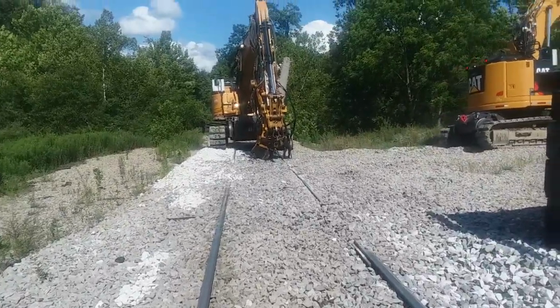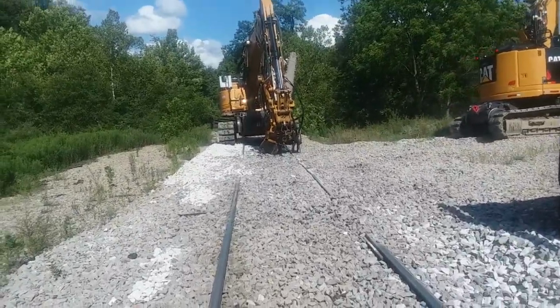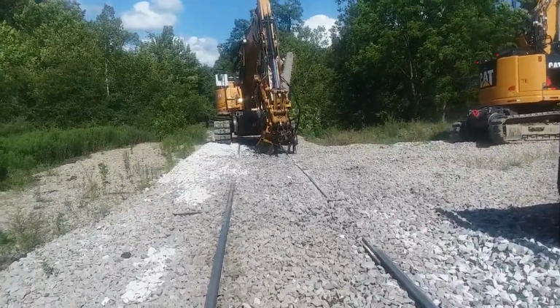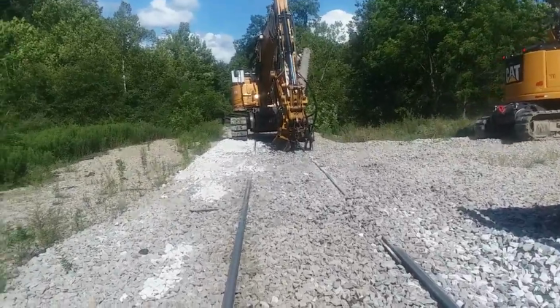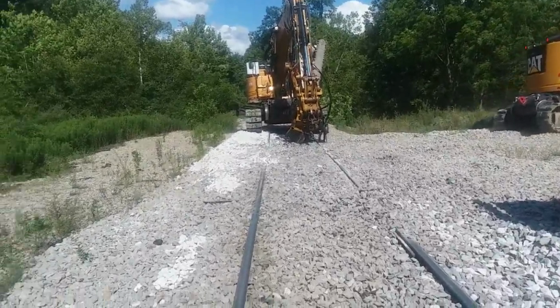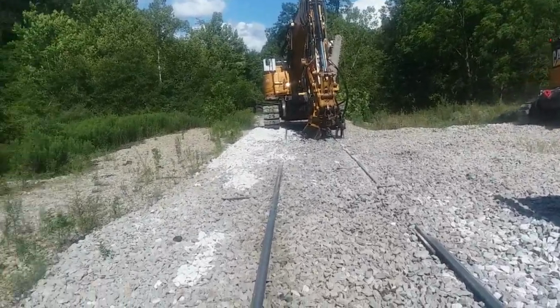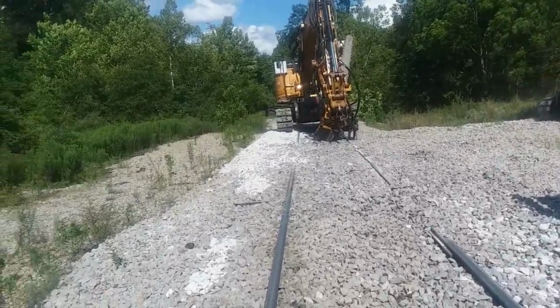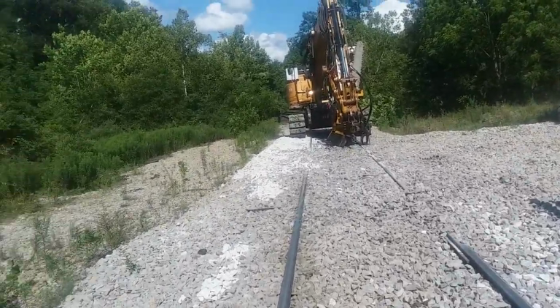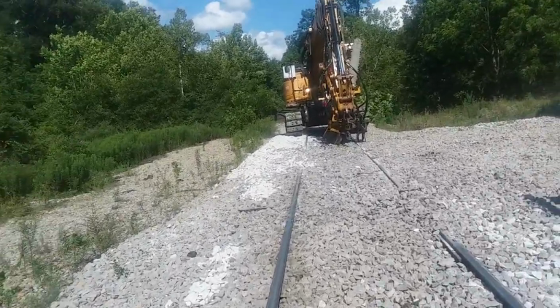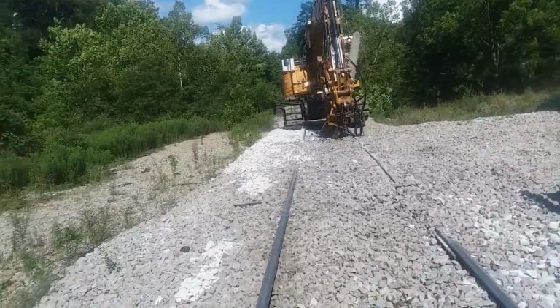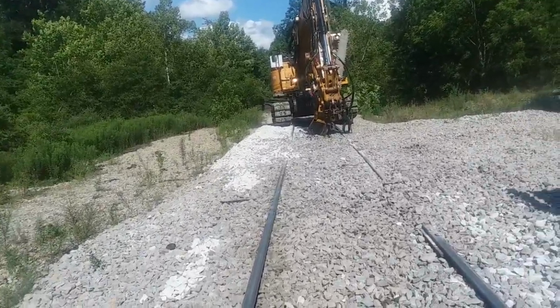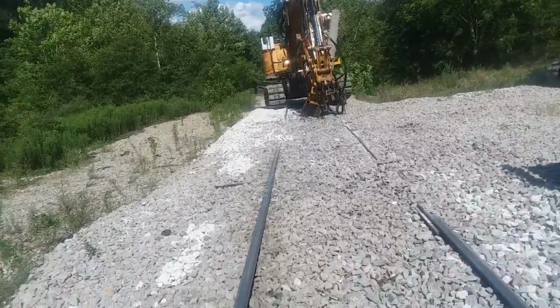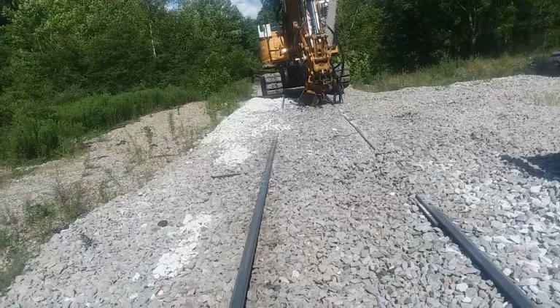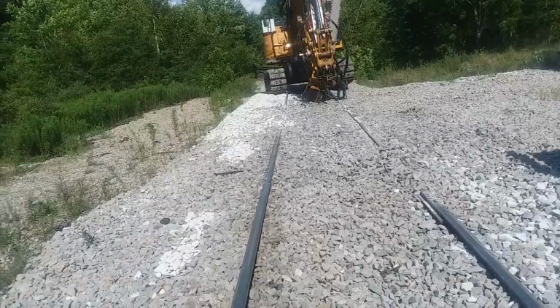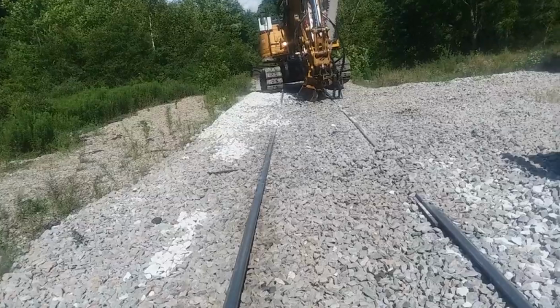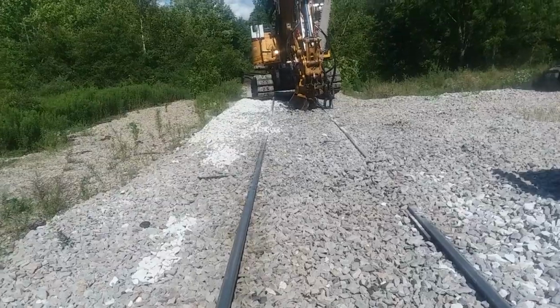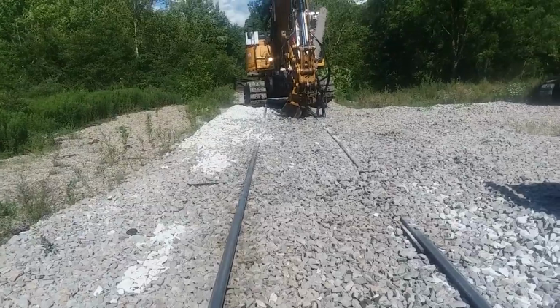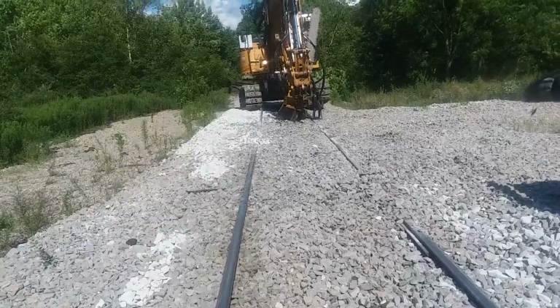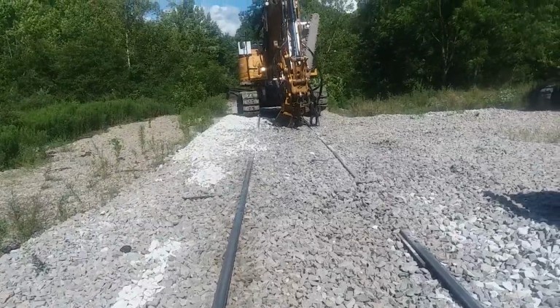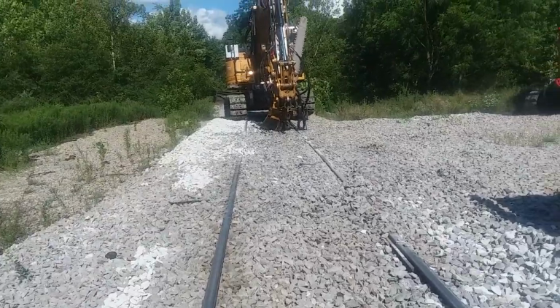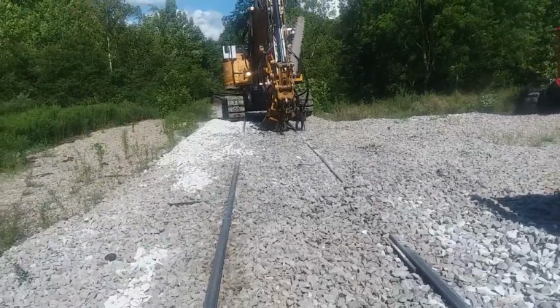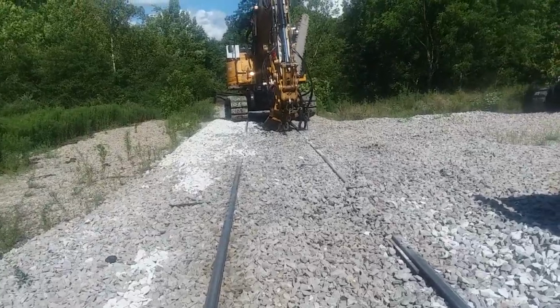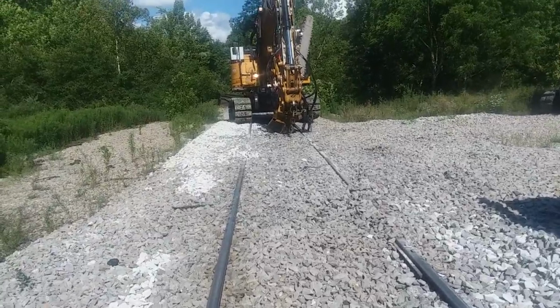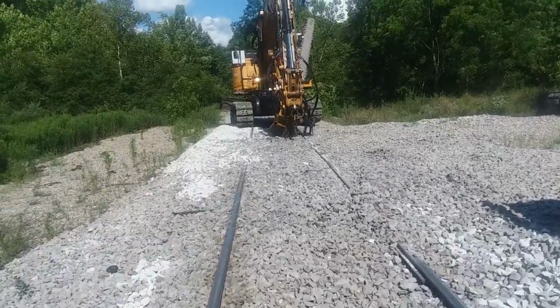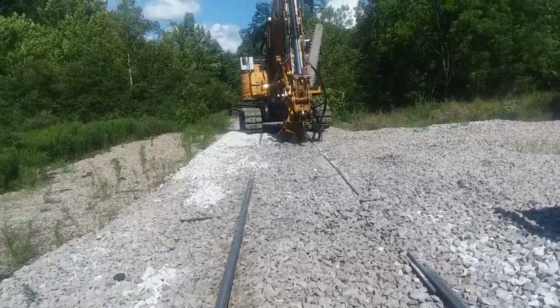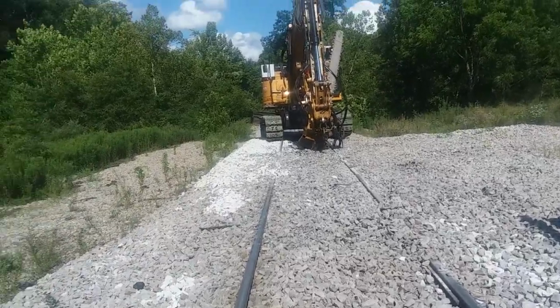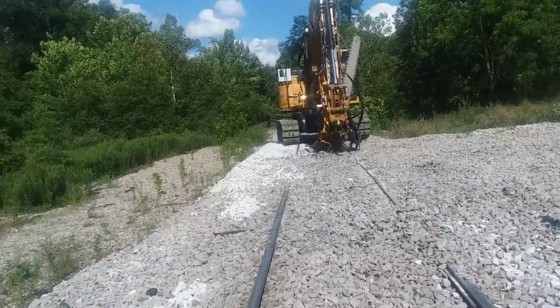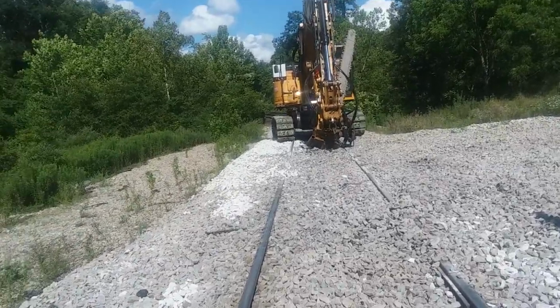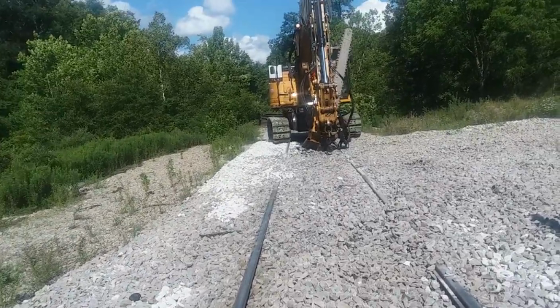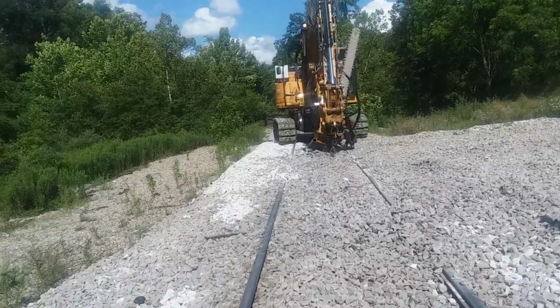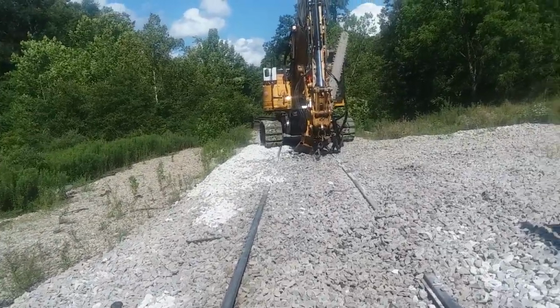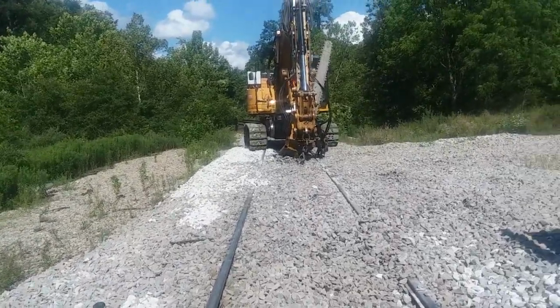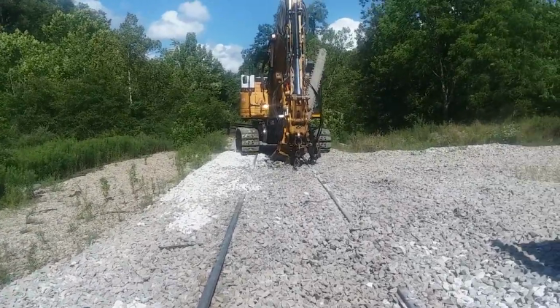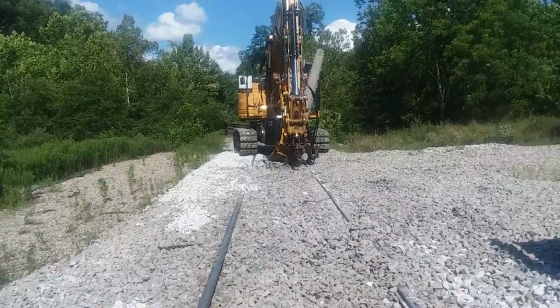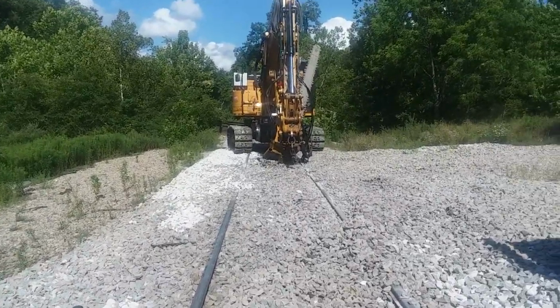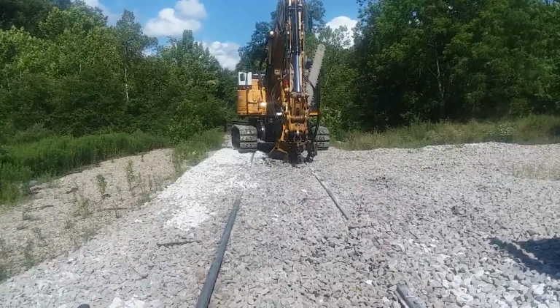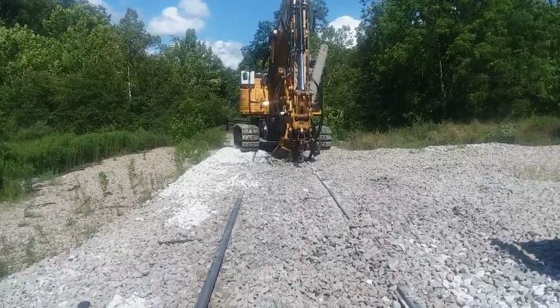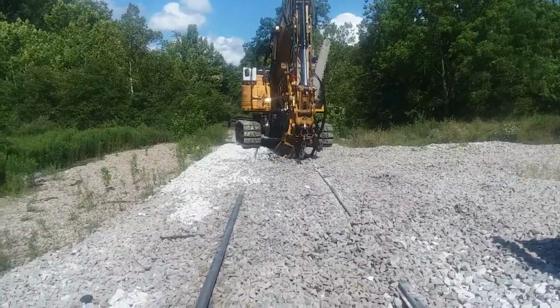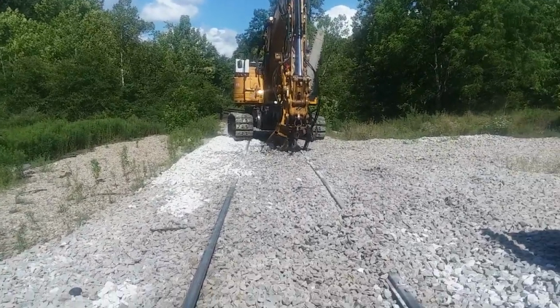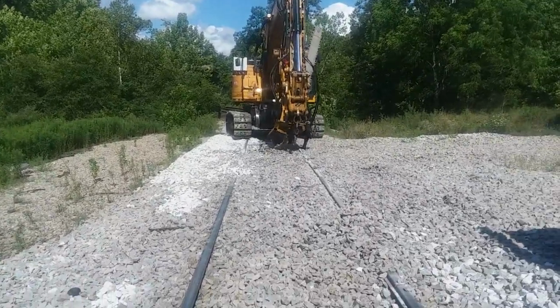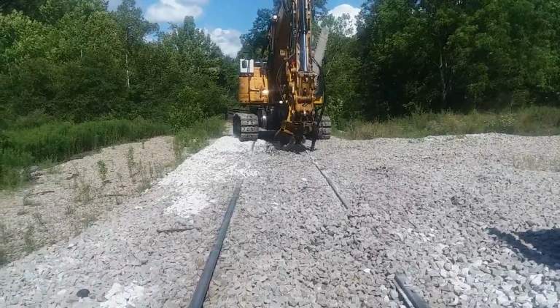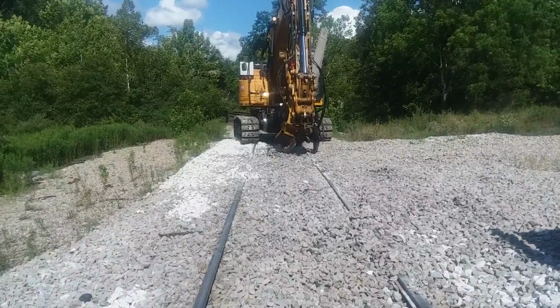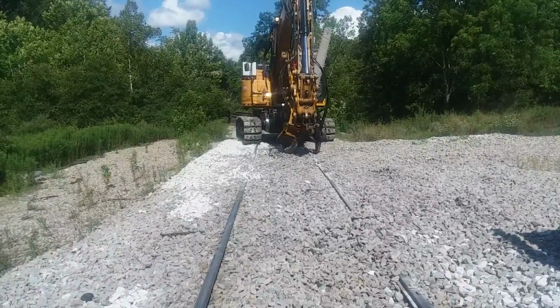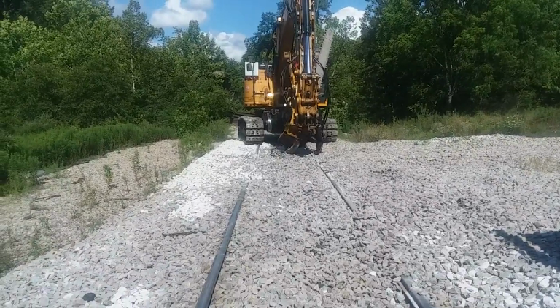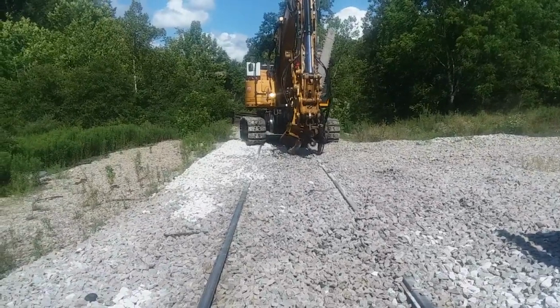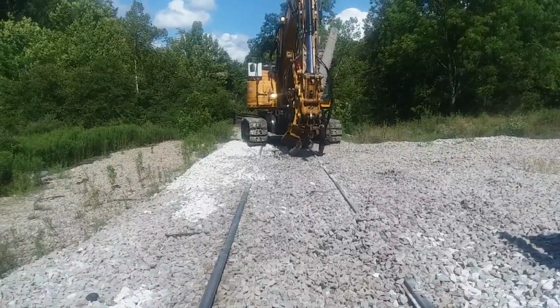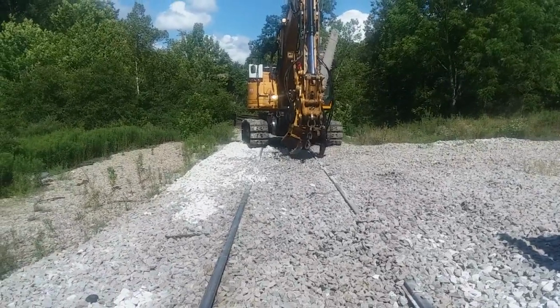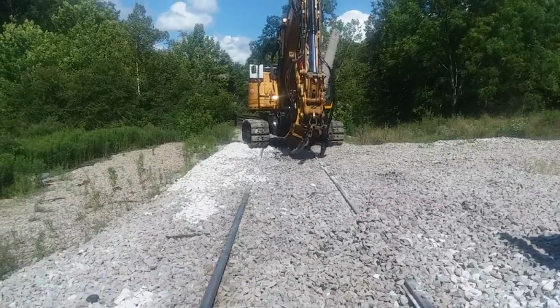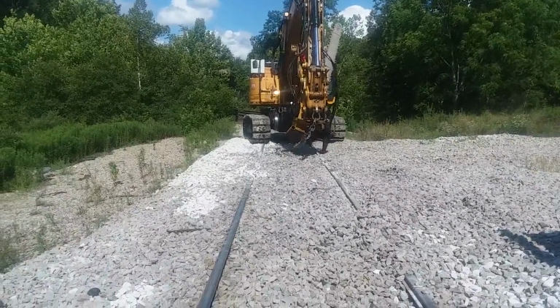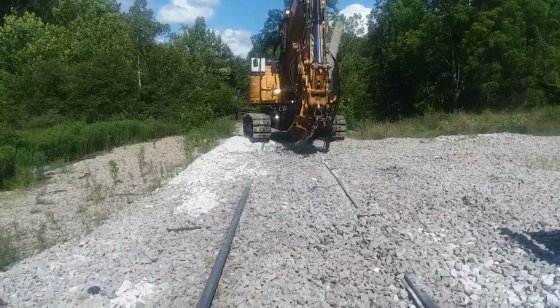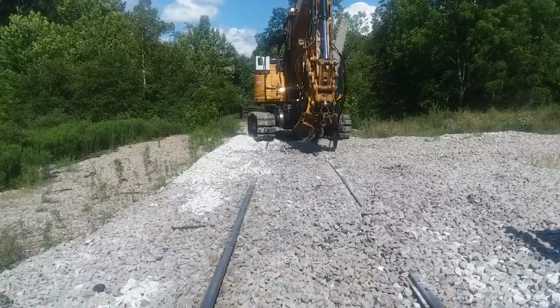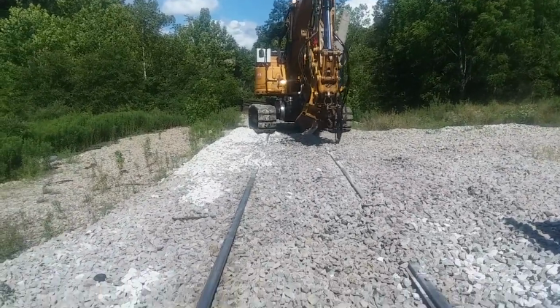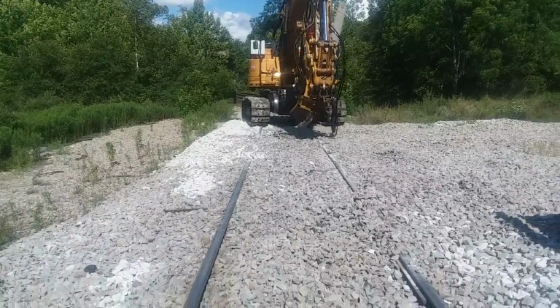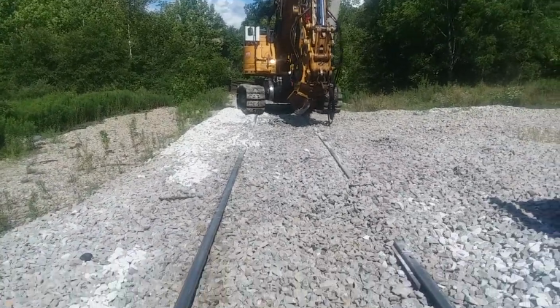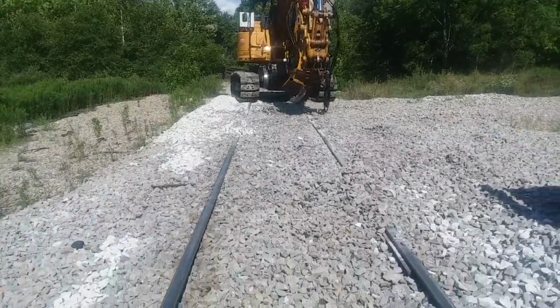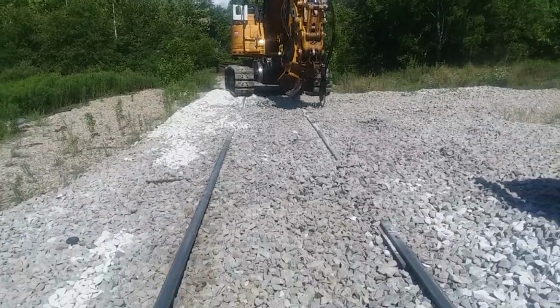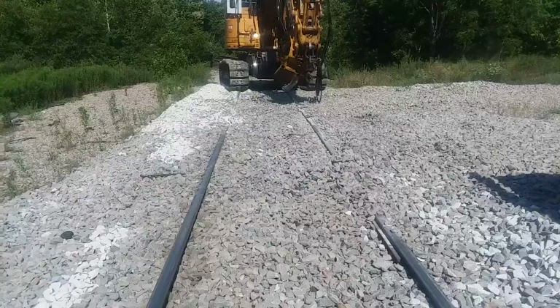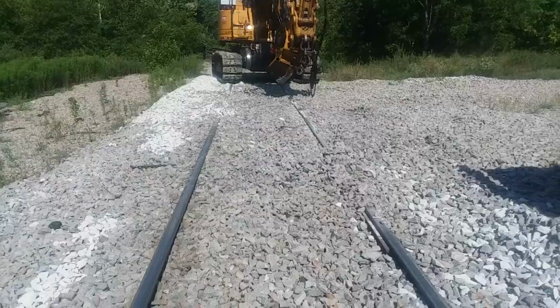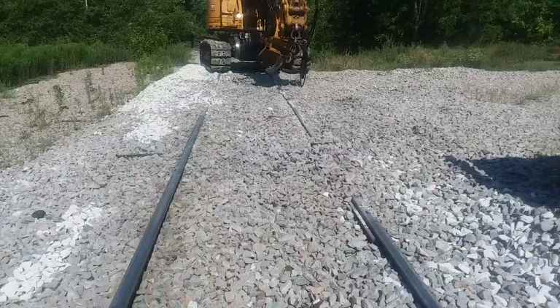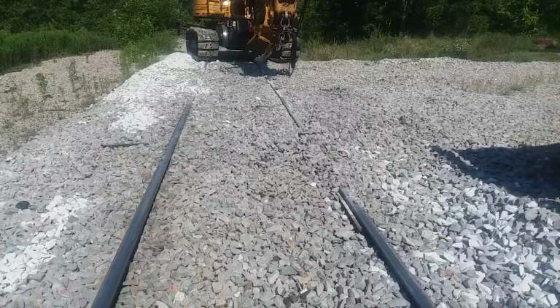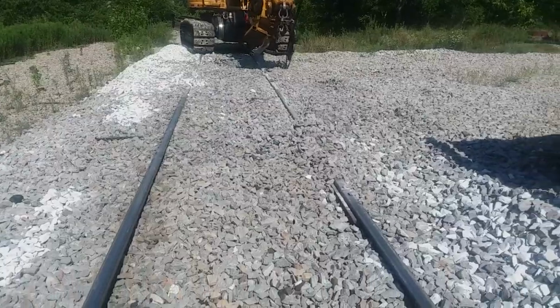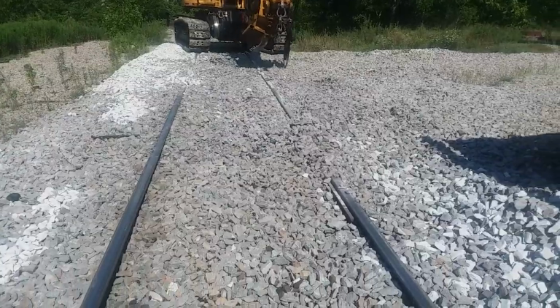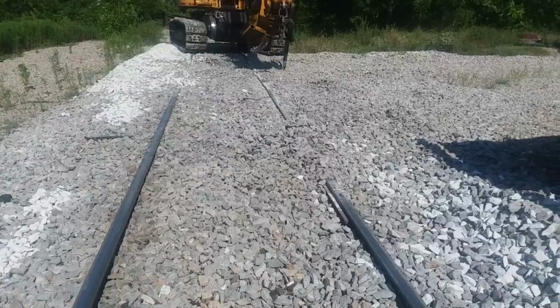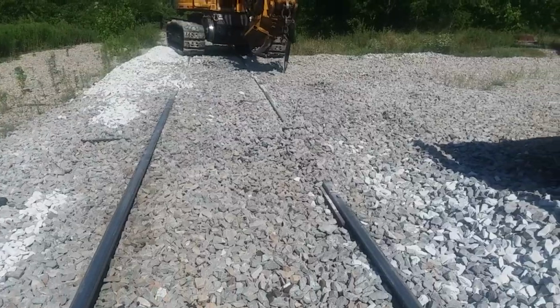They actually didn't like the crossing. They'd rather get on and off where there's not a crossing, because it's a little soft here.